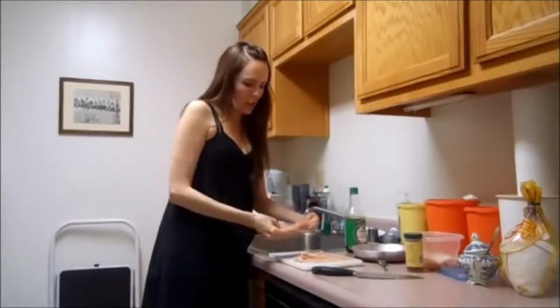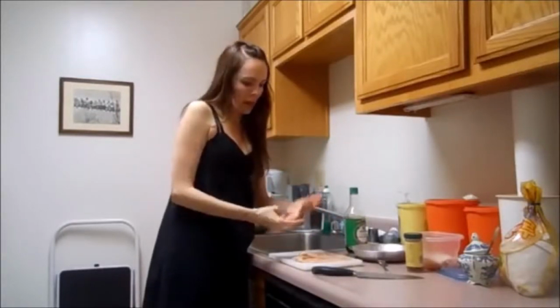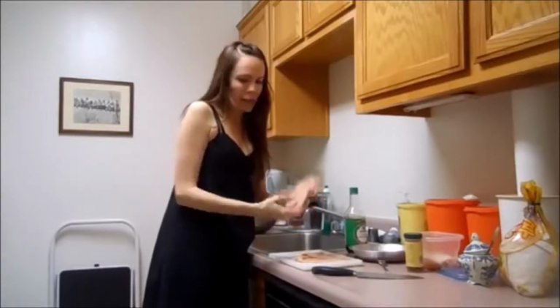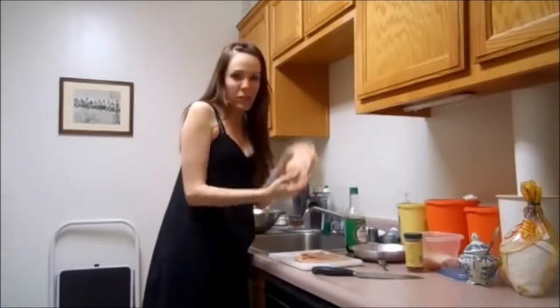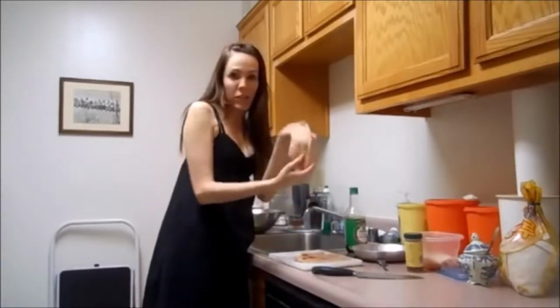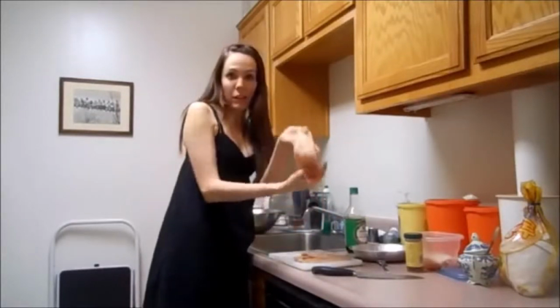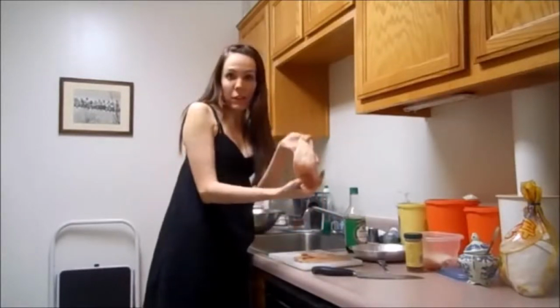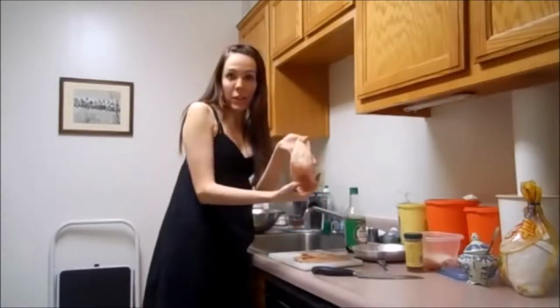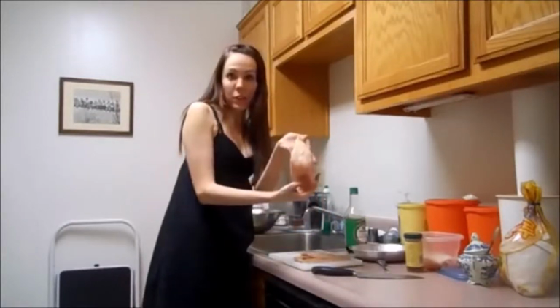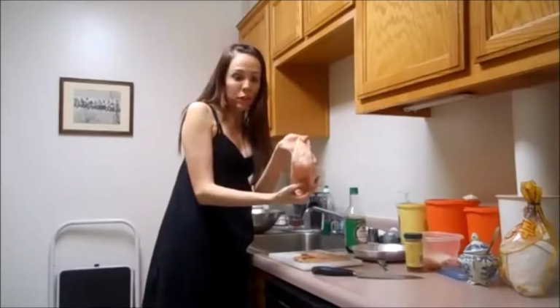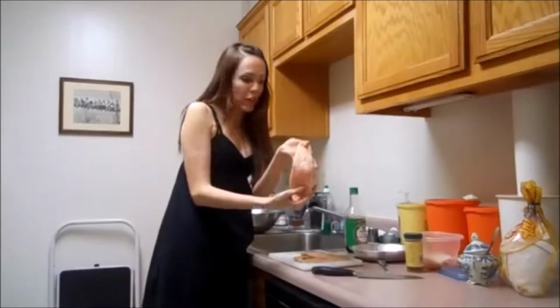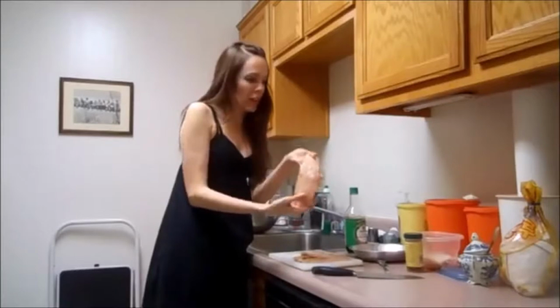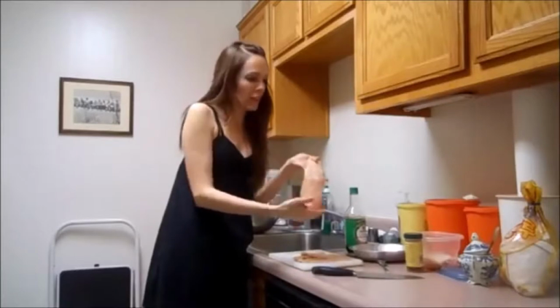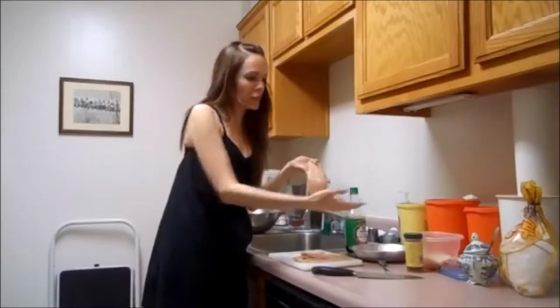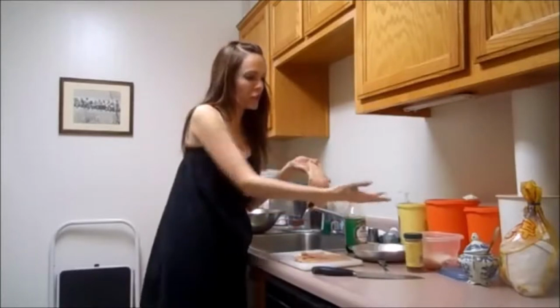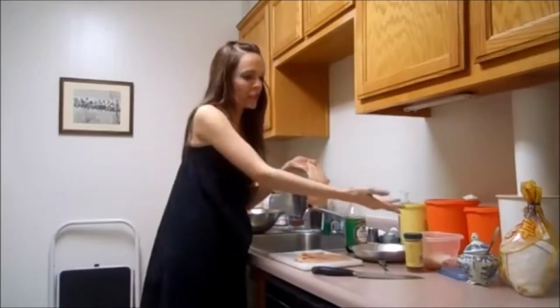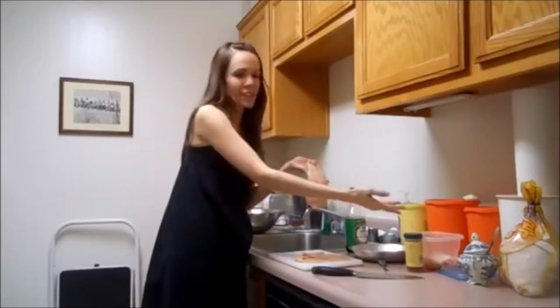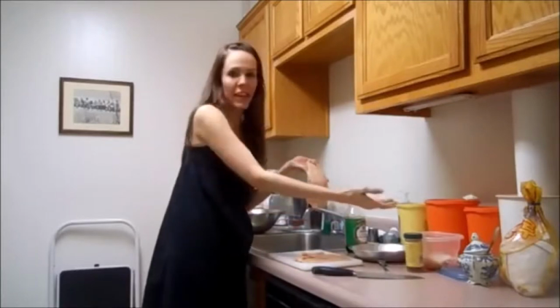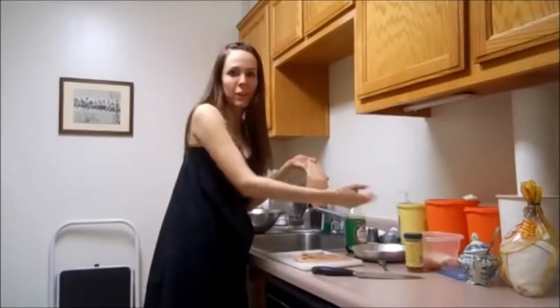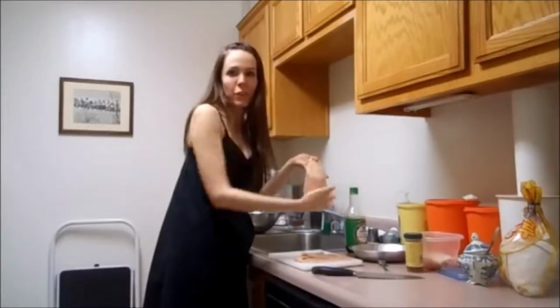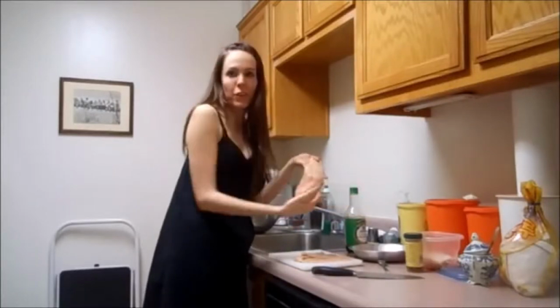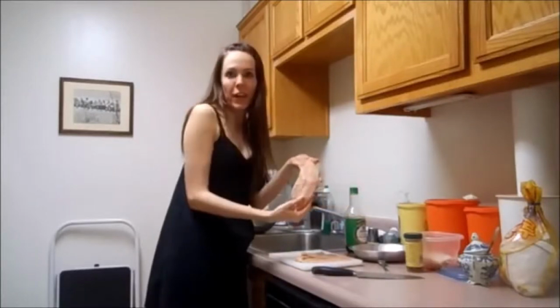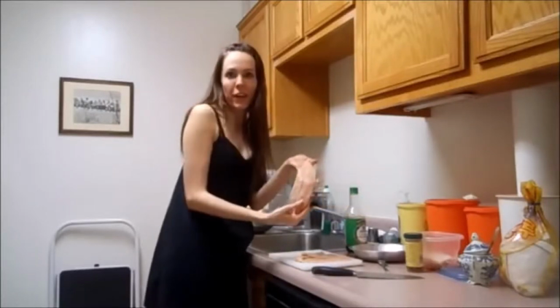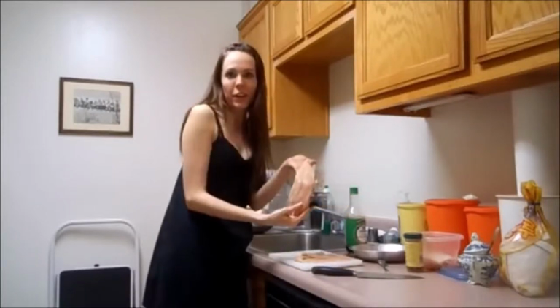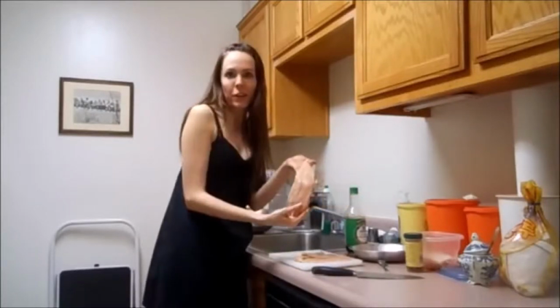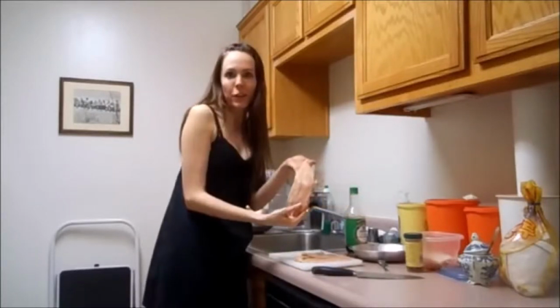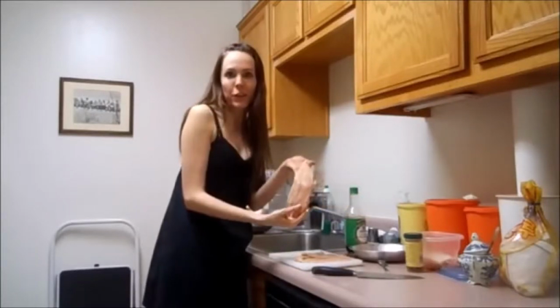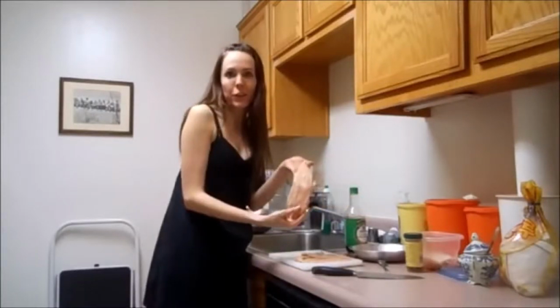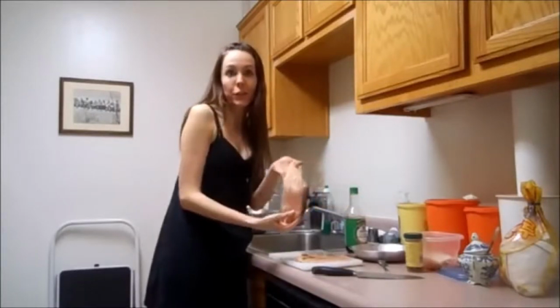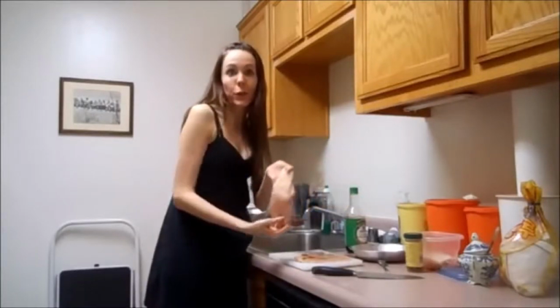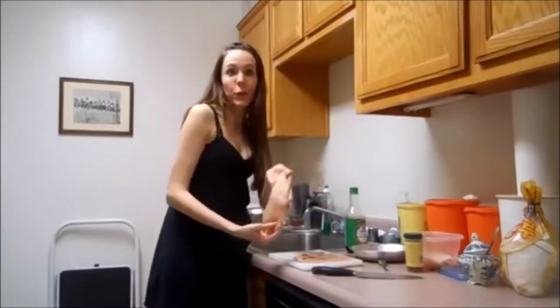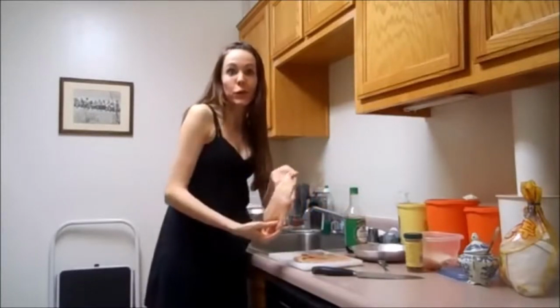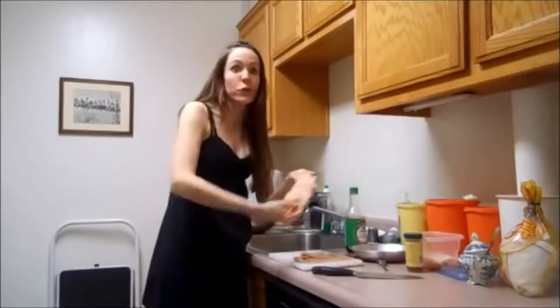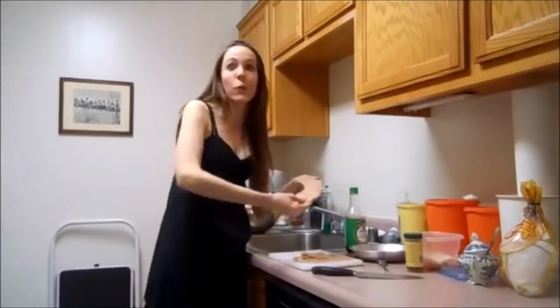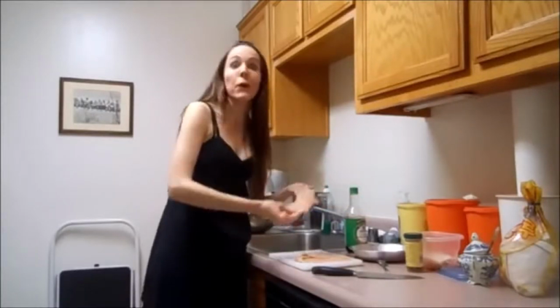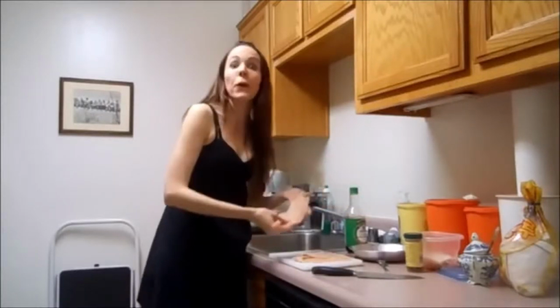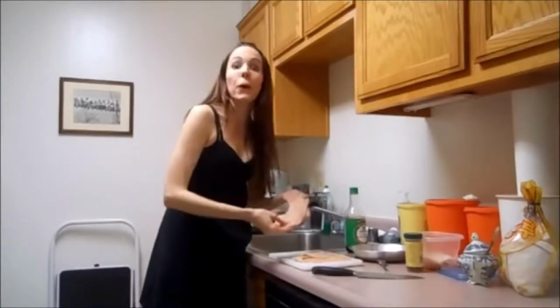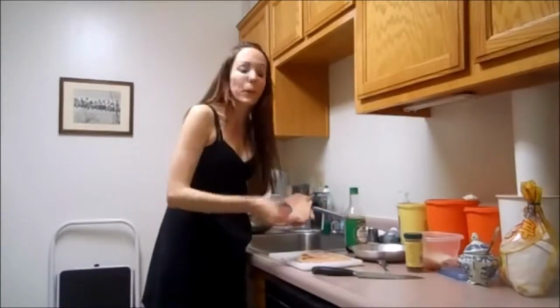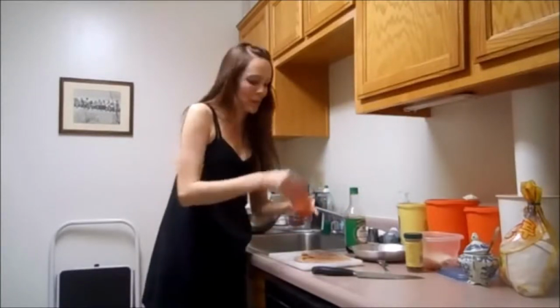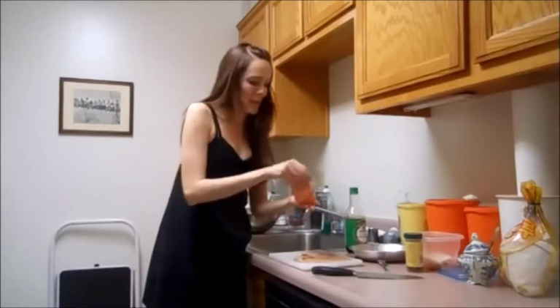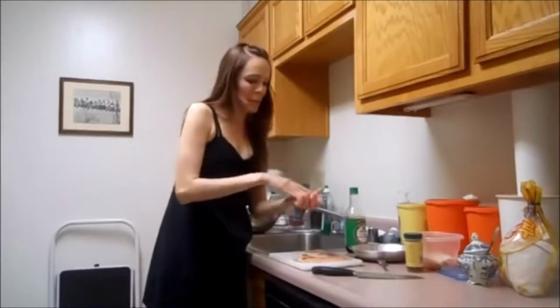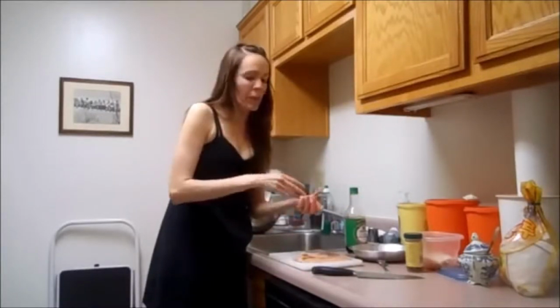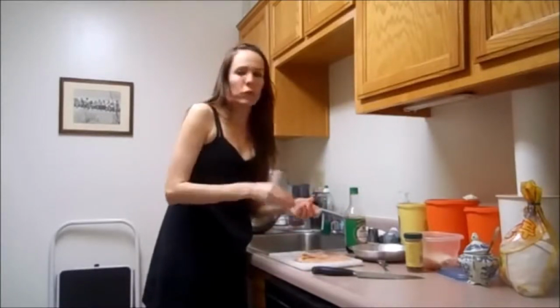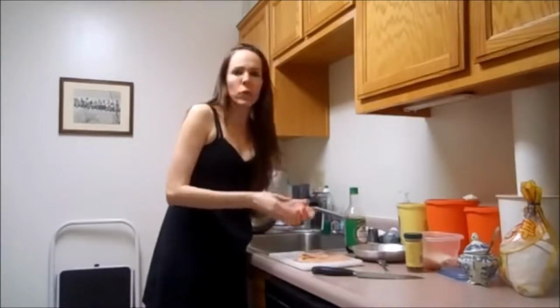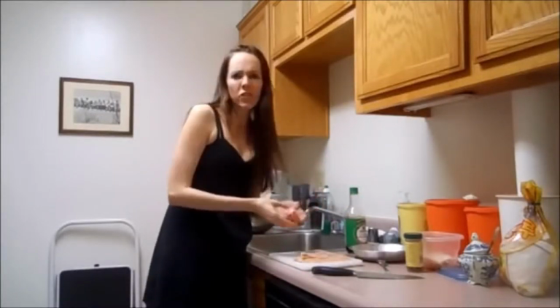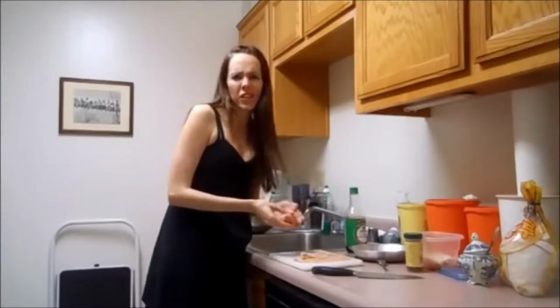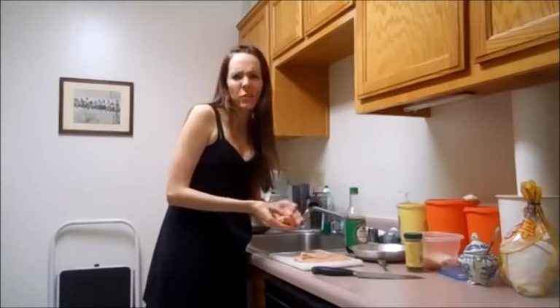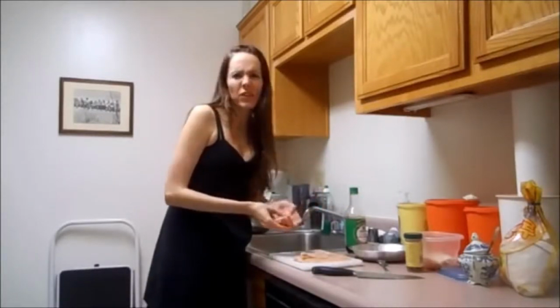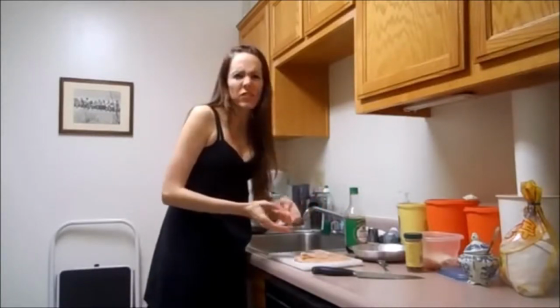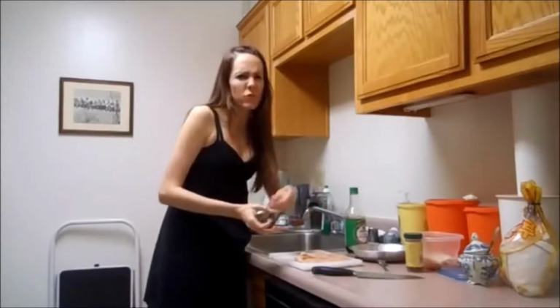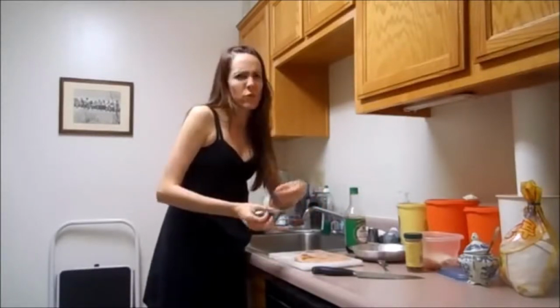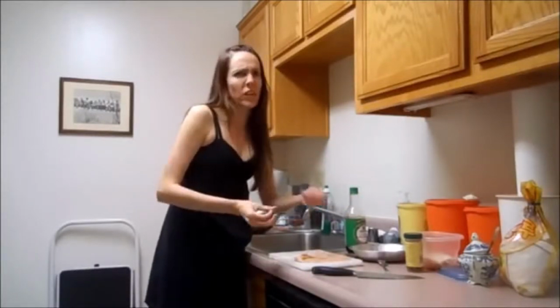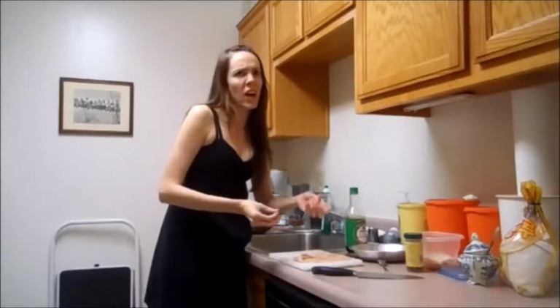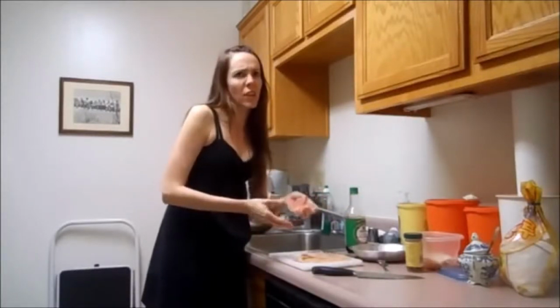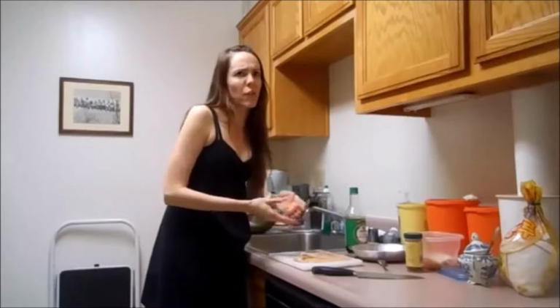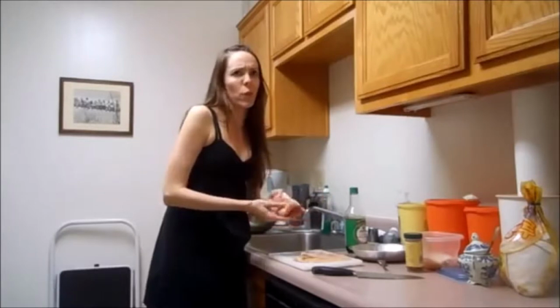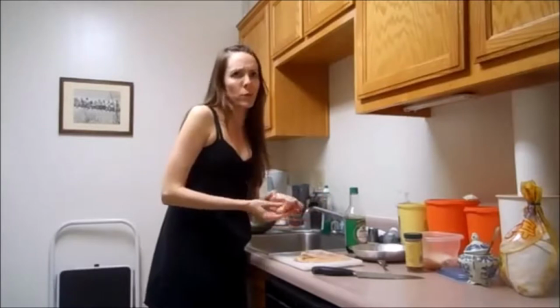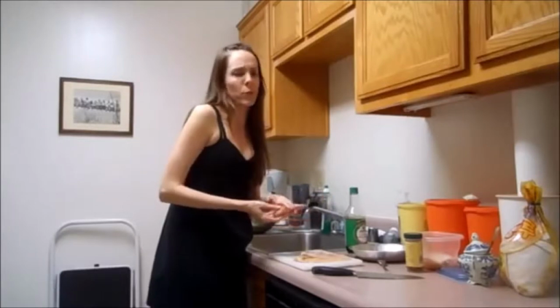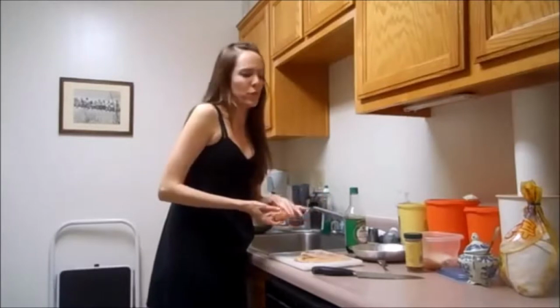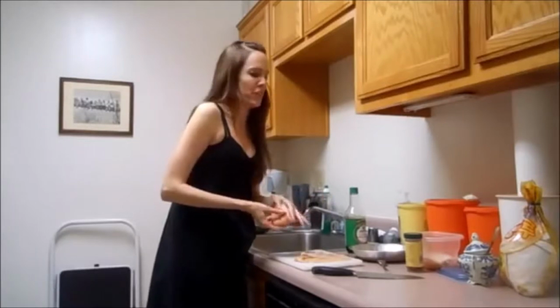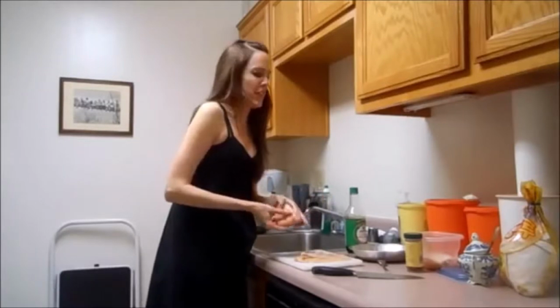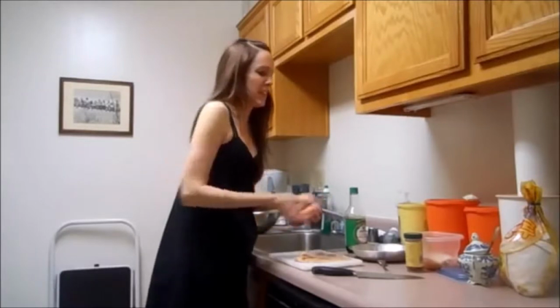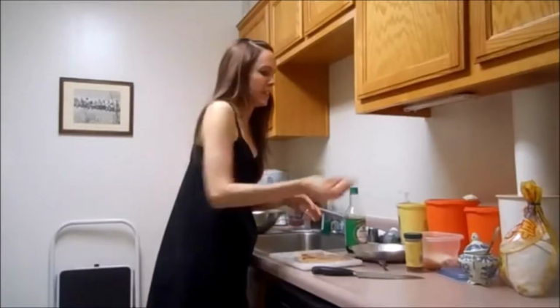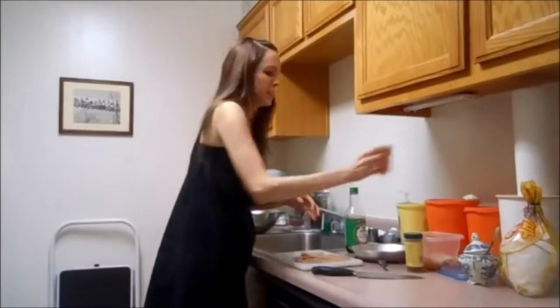I'm going to save this and the chicken tender that I cut off earlier for tomorrow, because one chicken breast is a lot for one person to eat.